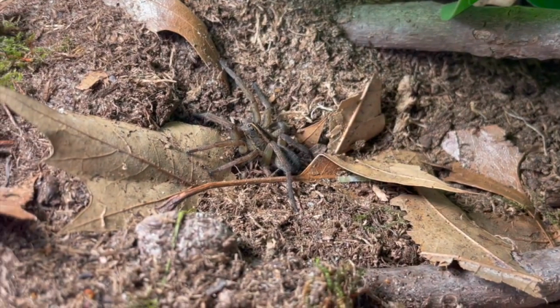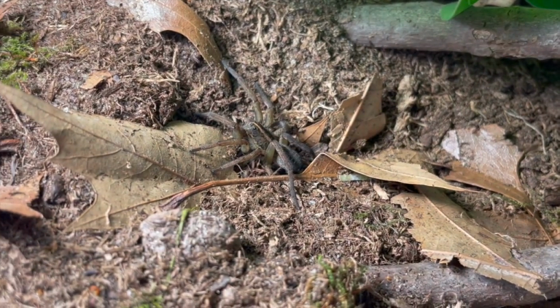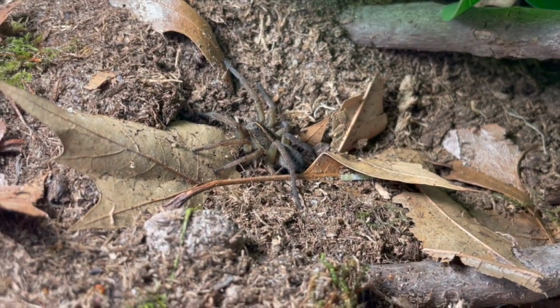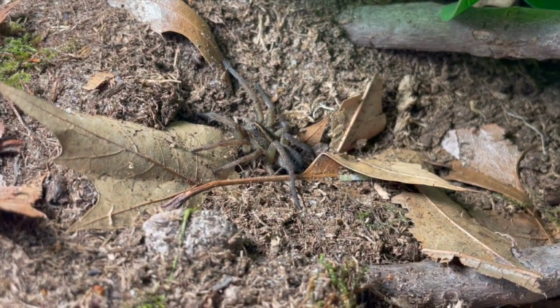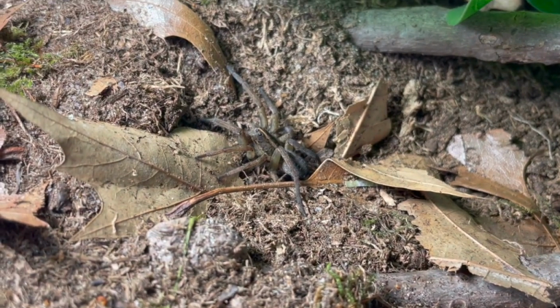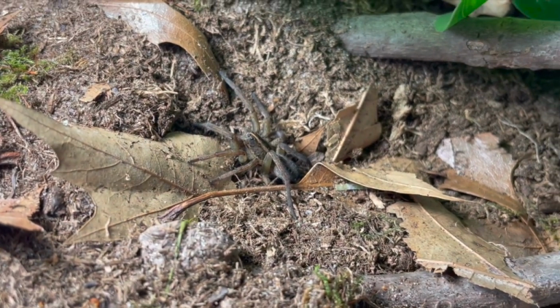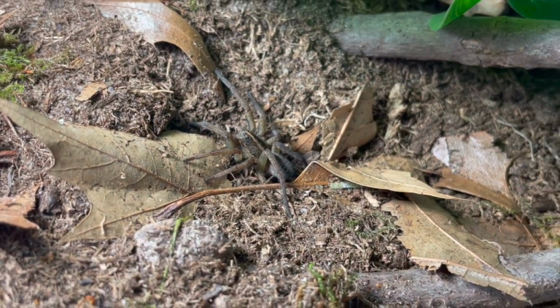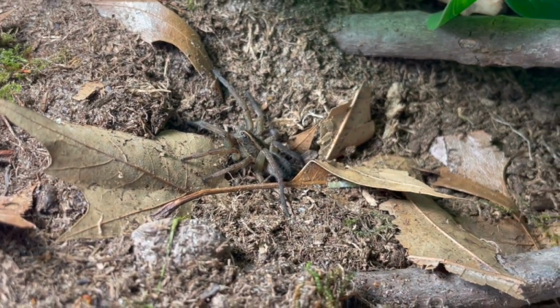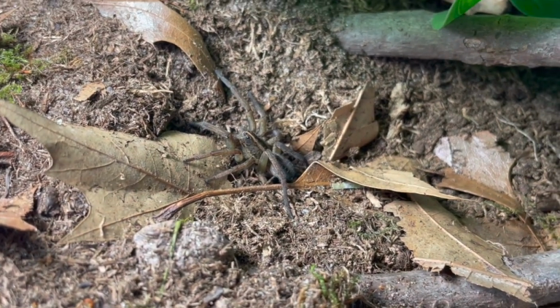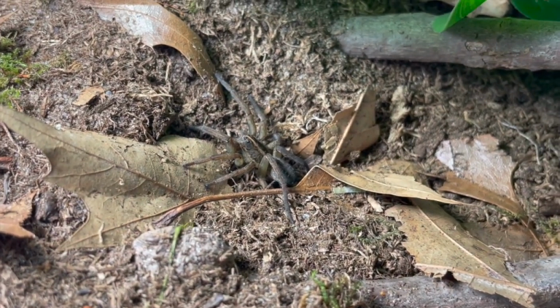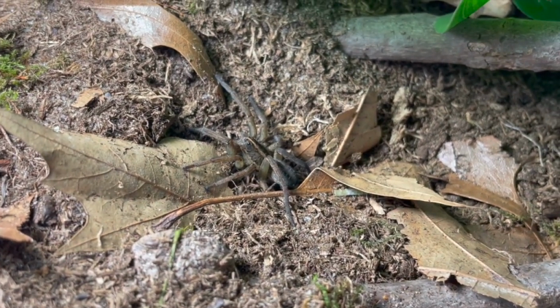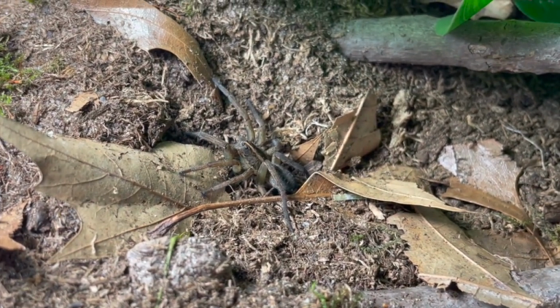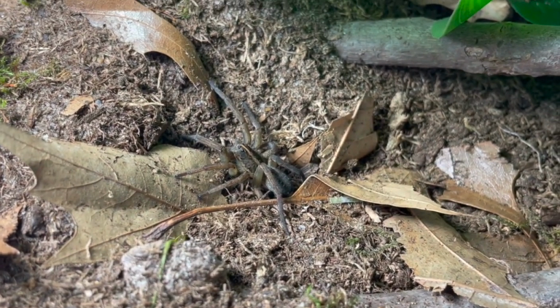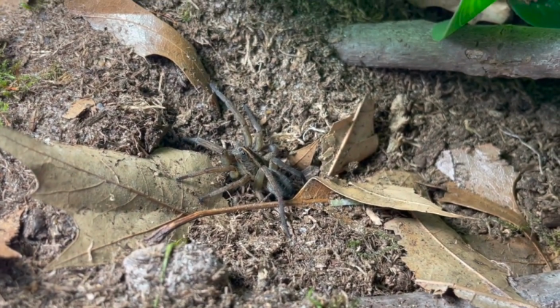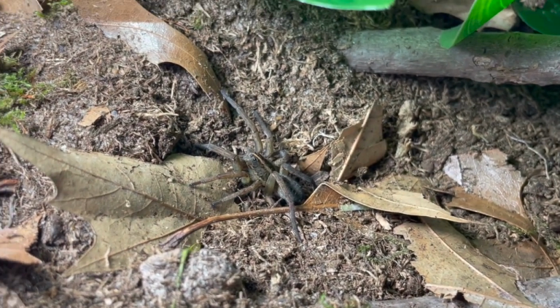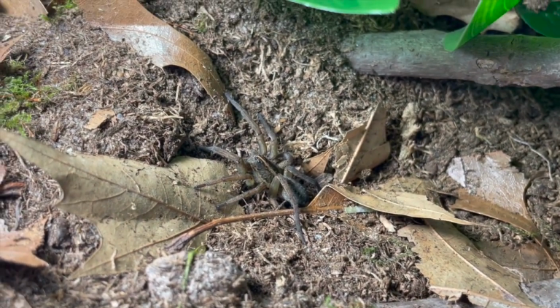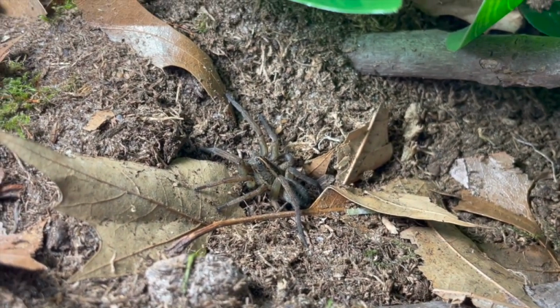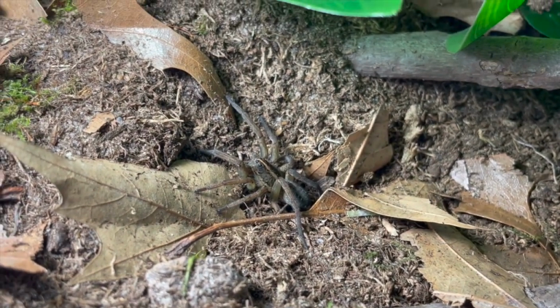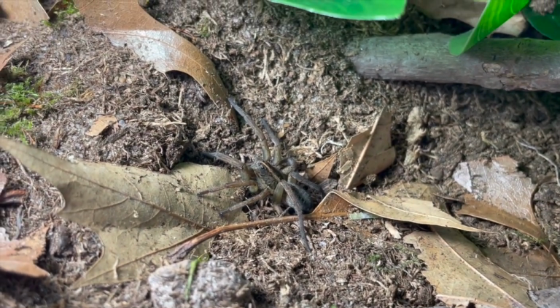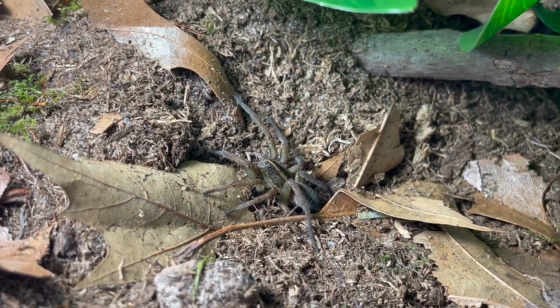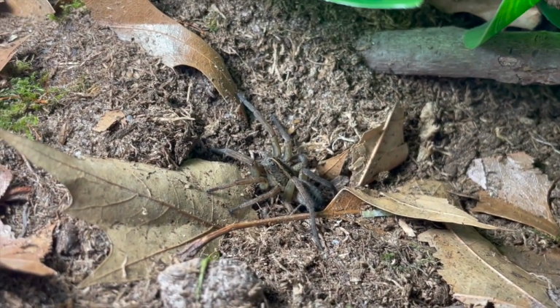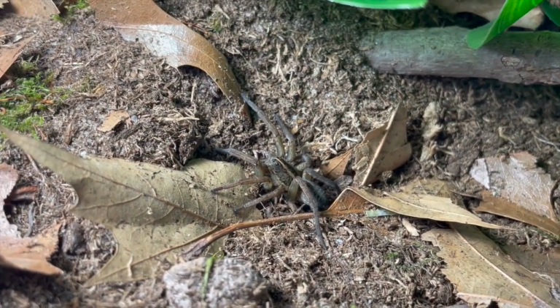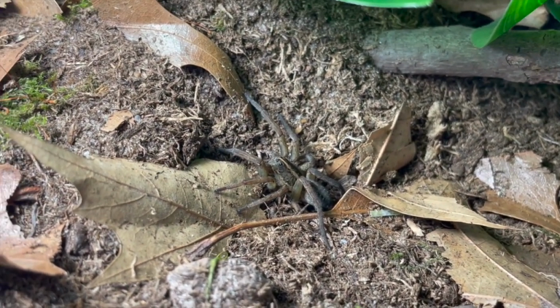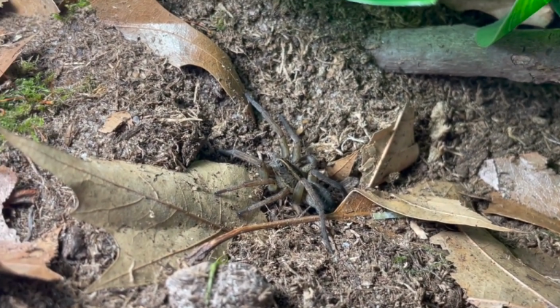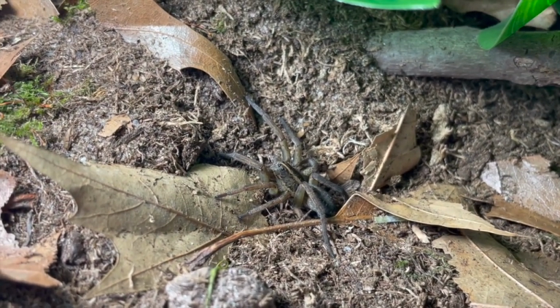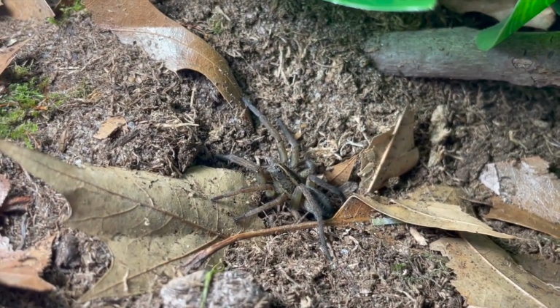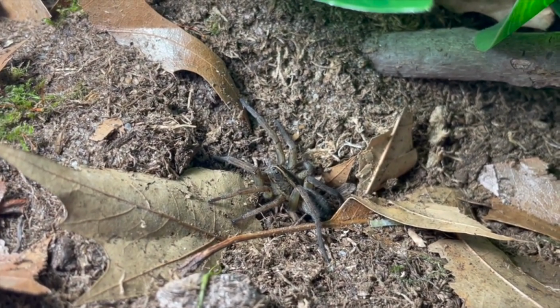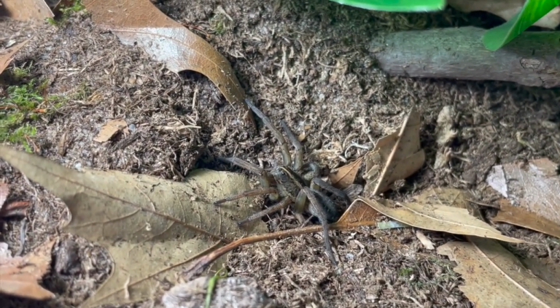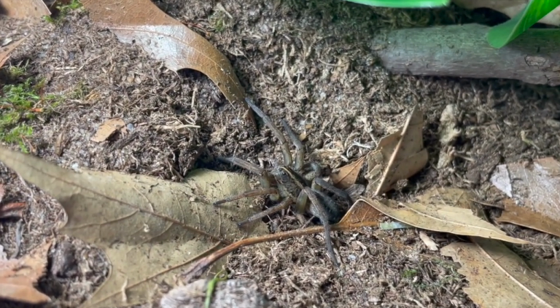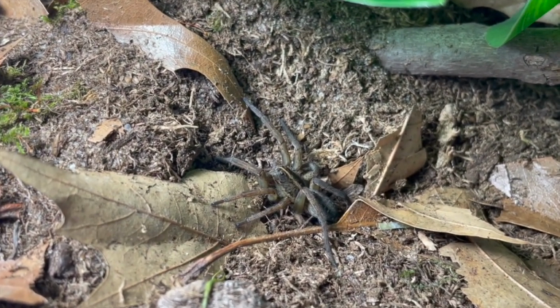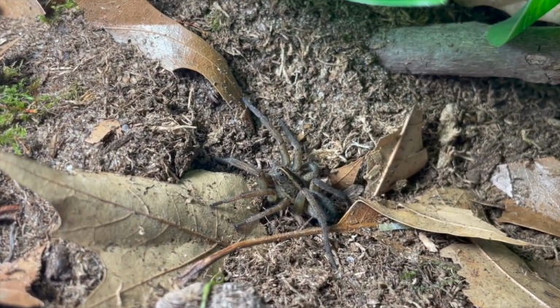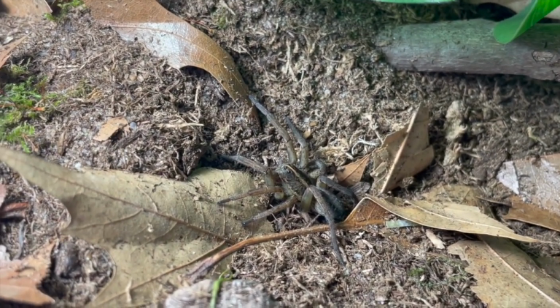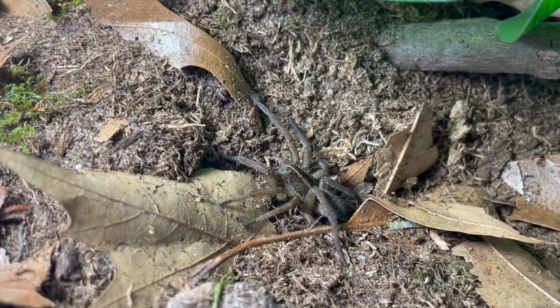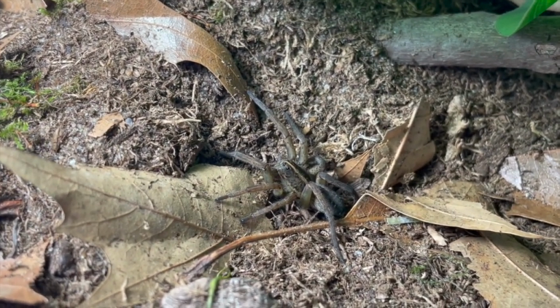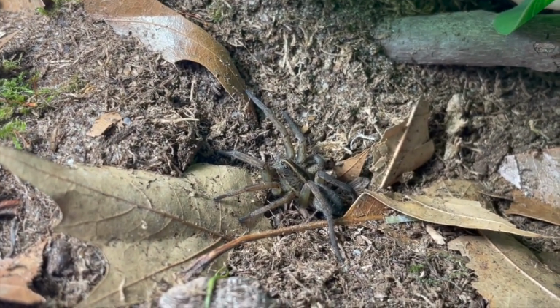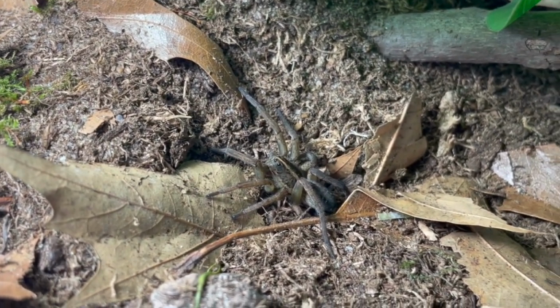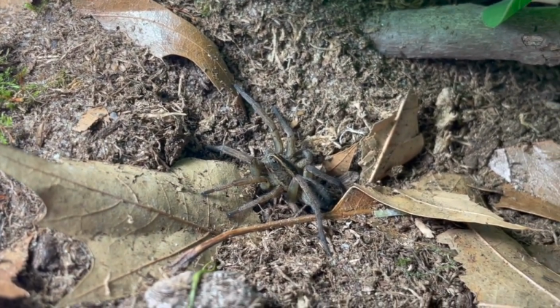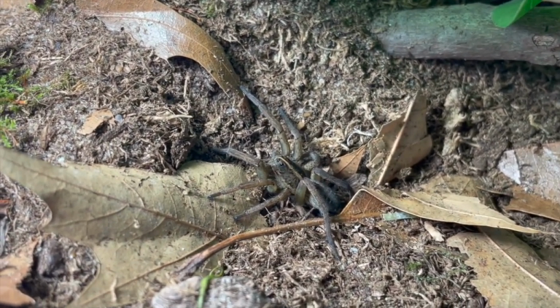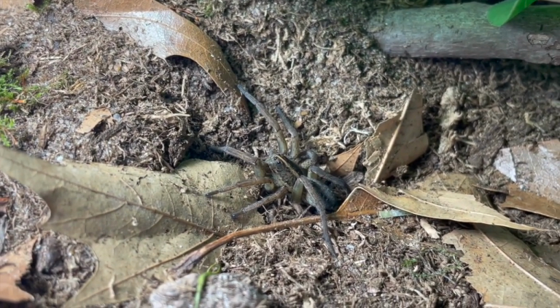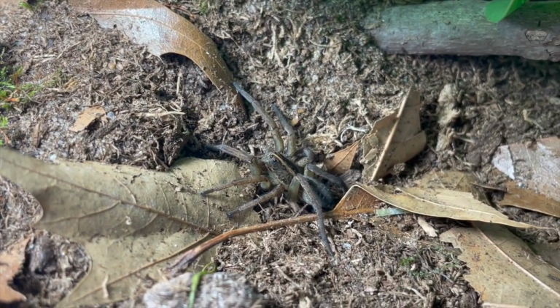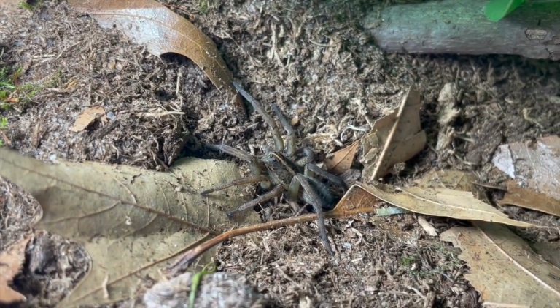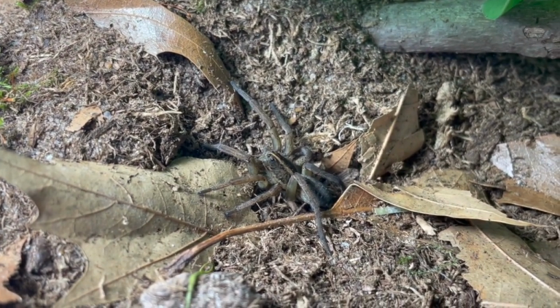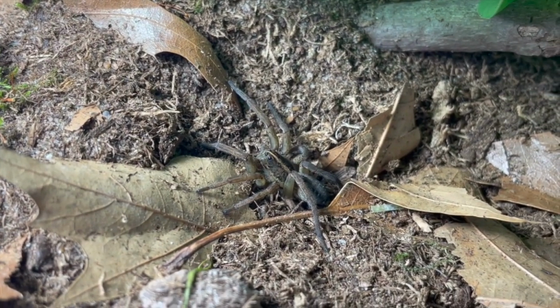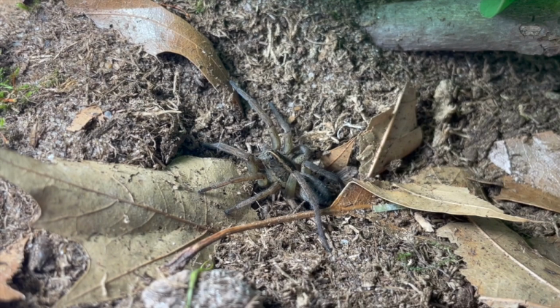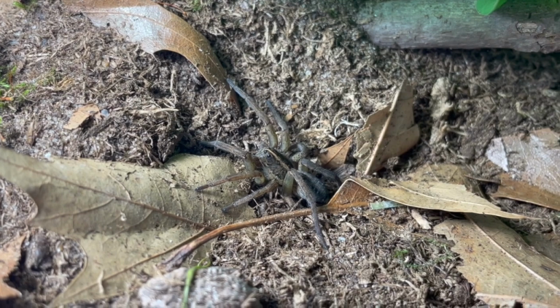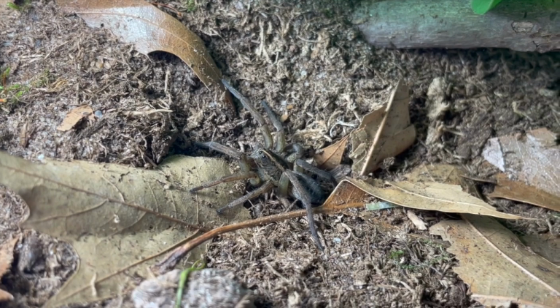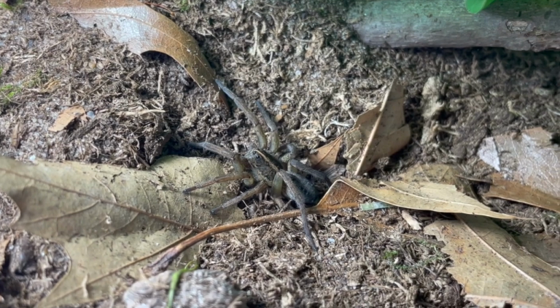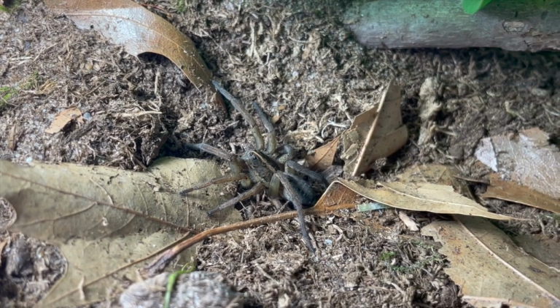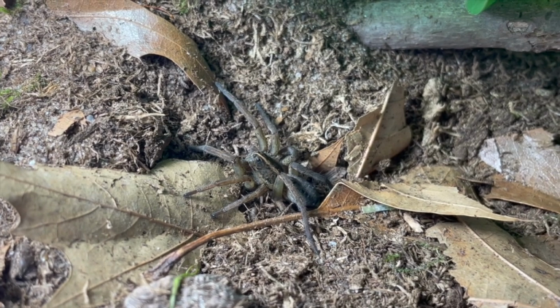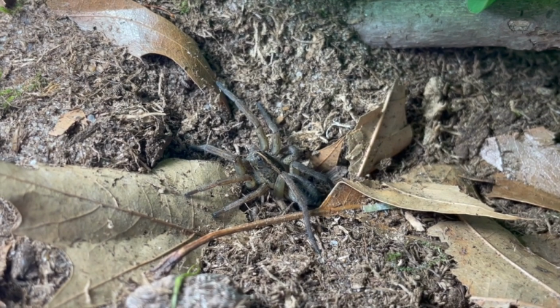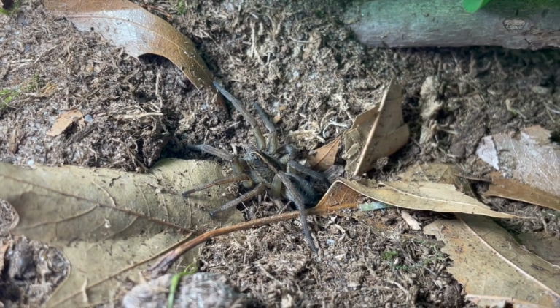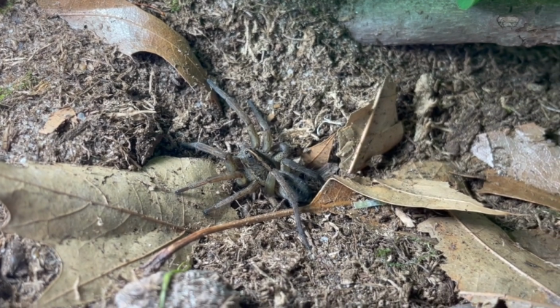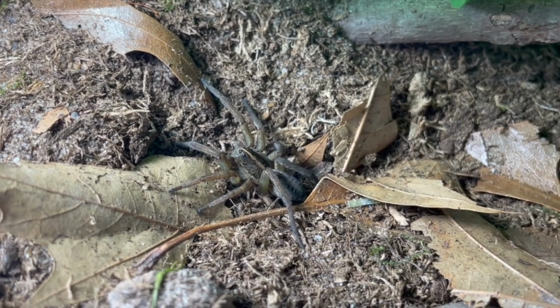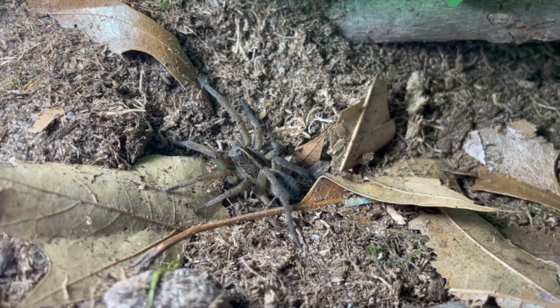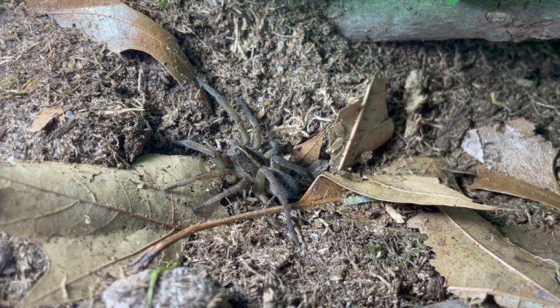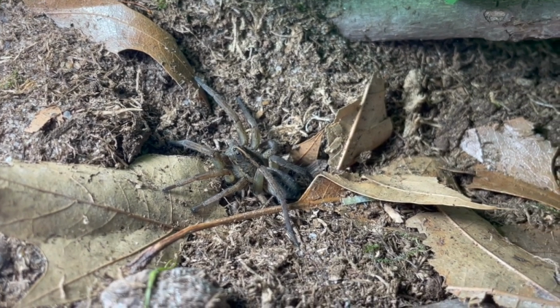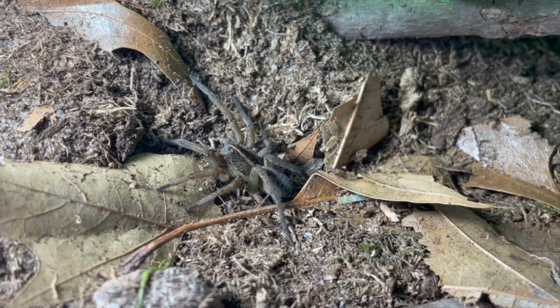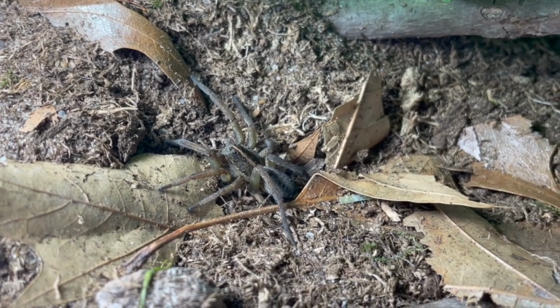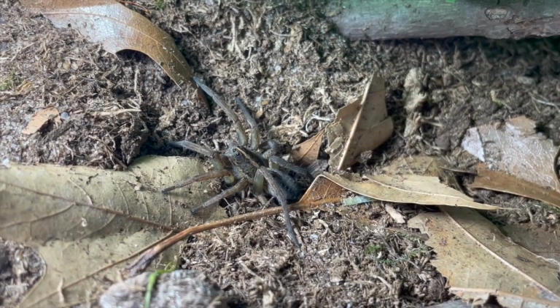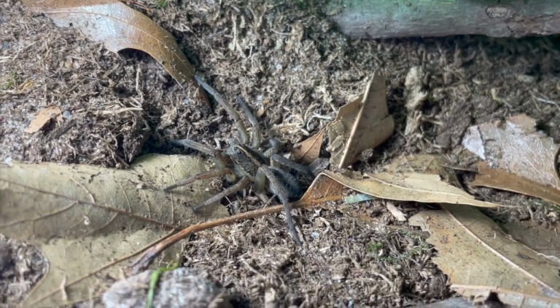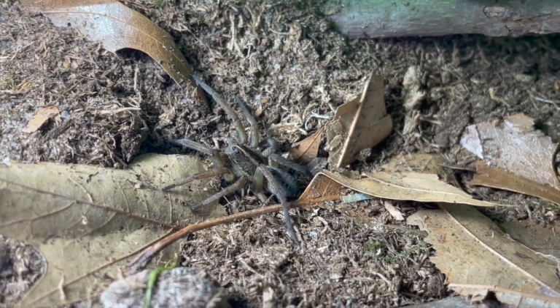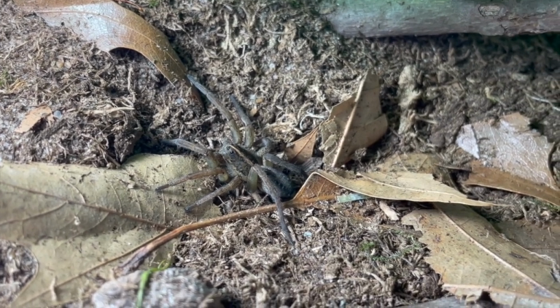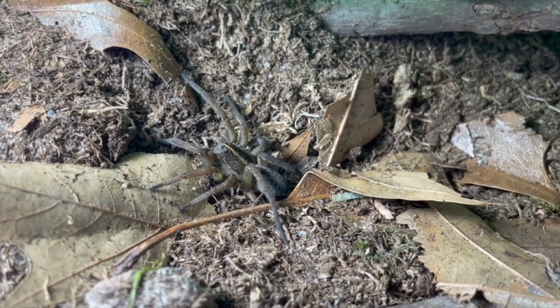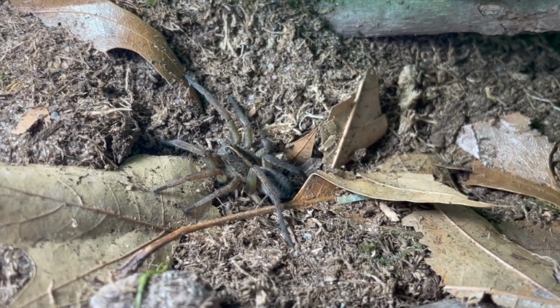Here is my sub-adult female Tigrosa heluo. I'm actually about to release this one pretty soon, but might as well do a feeding.